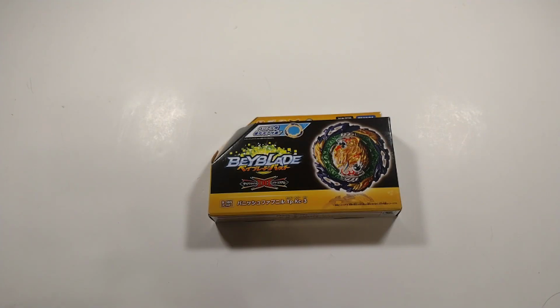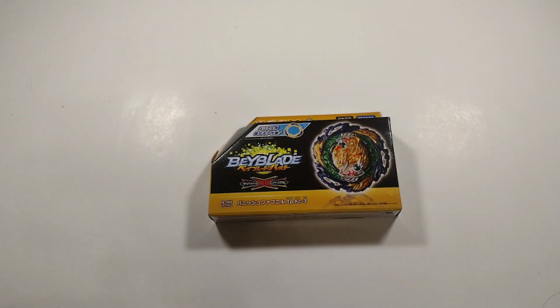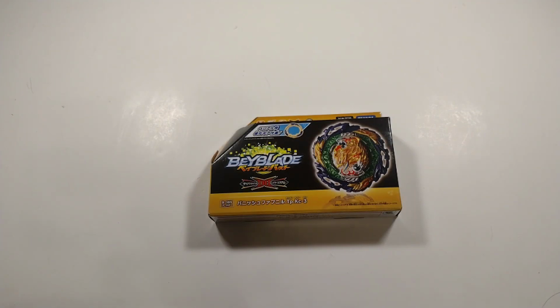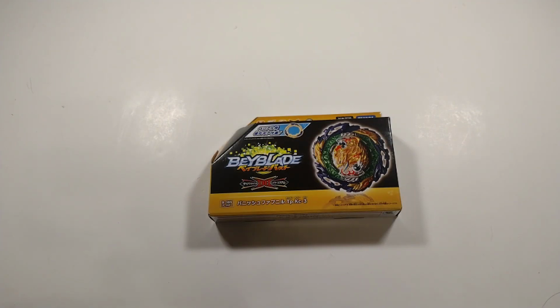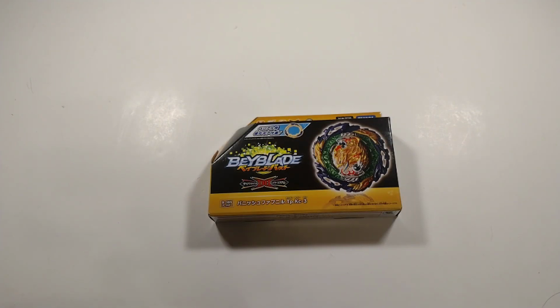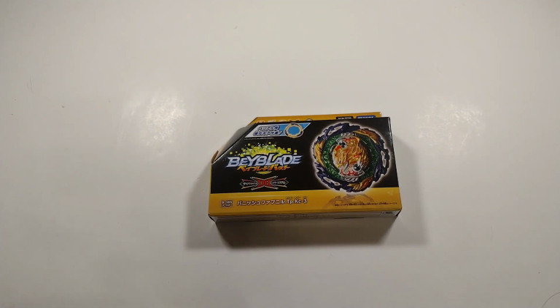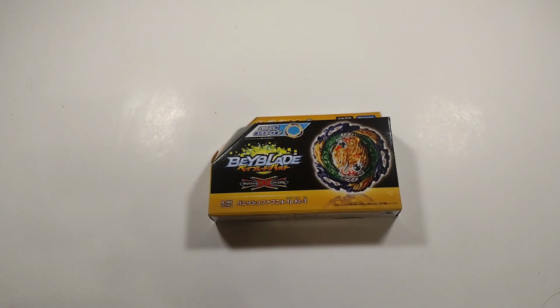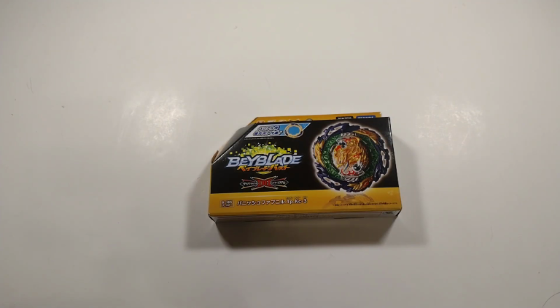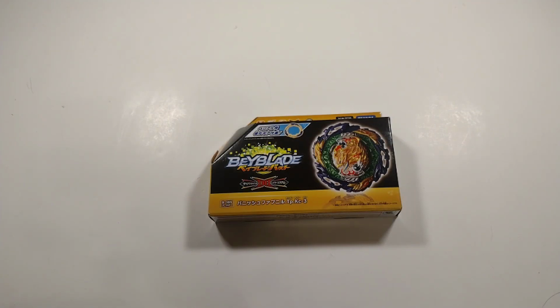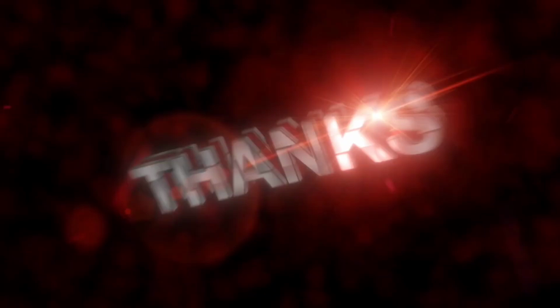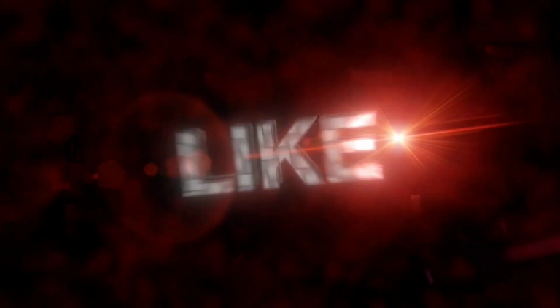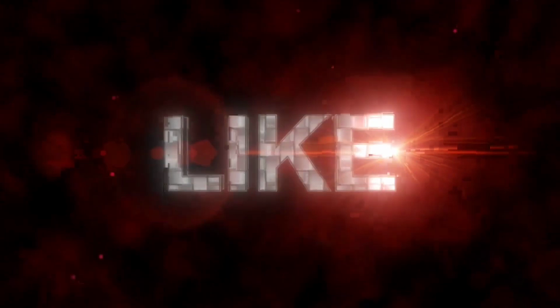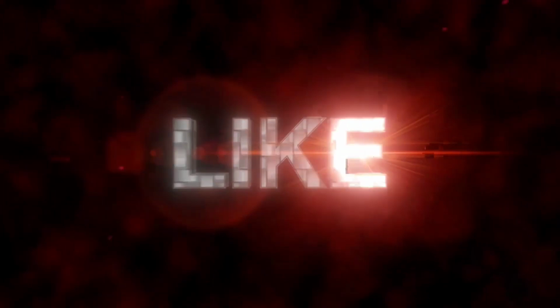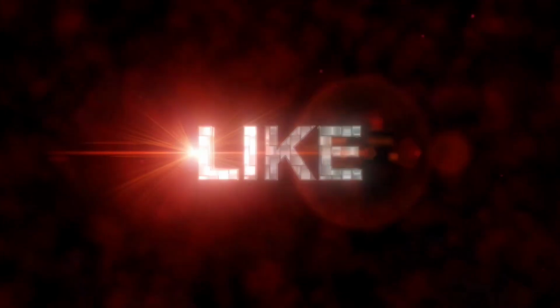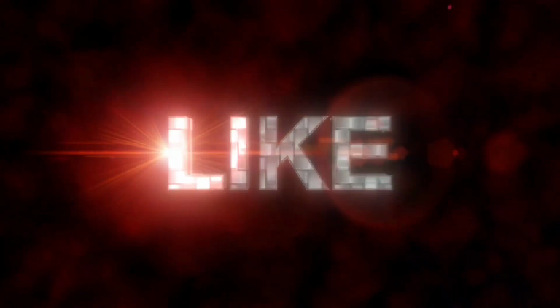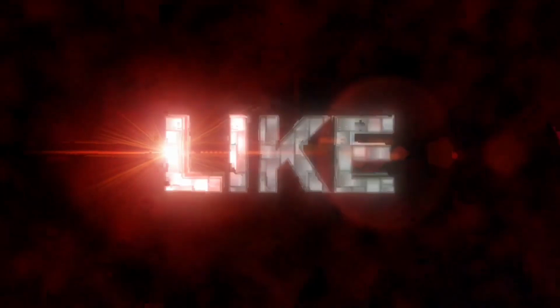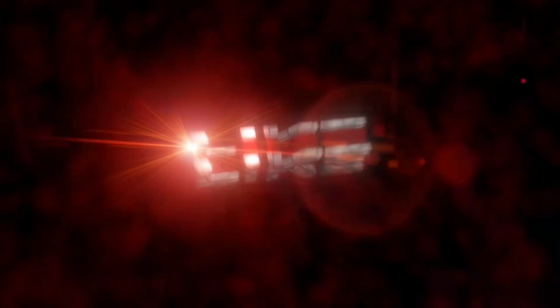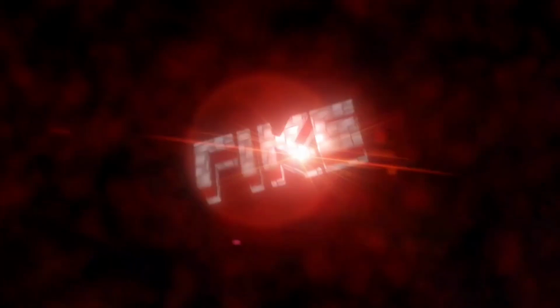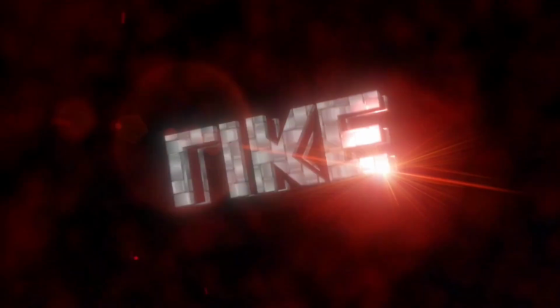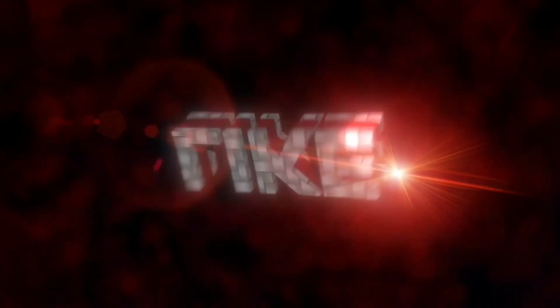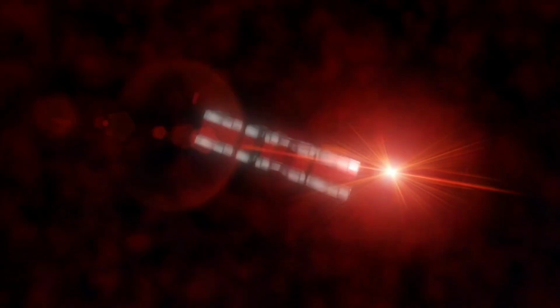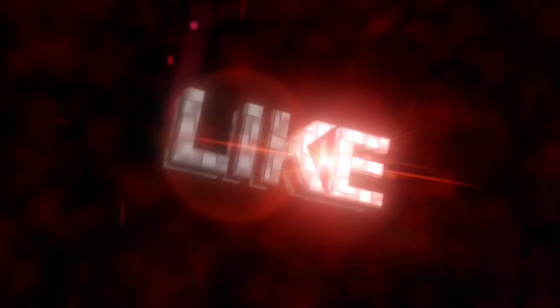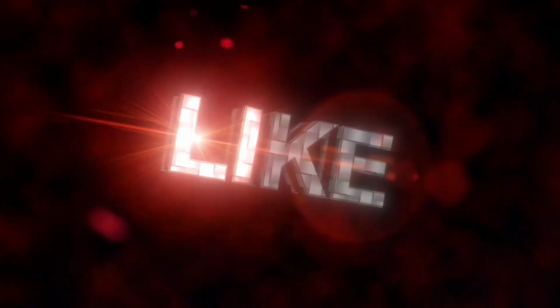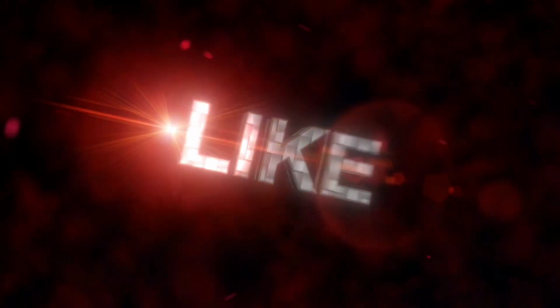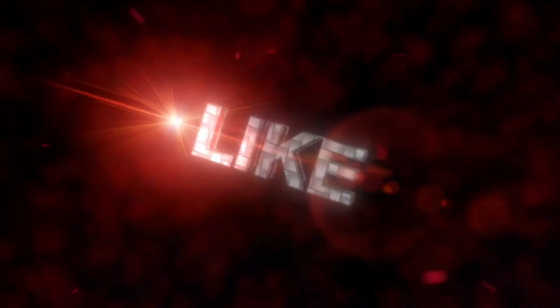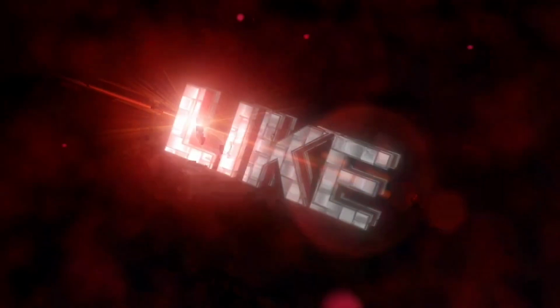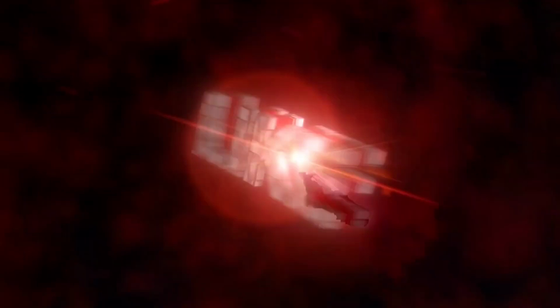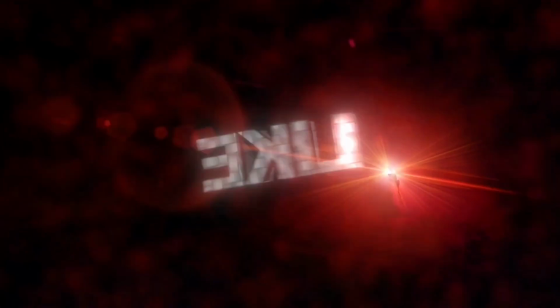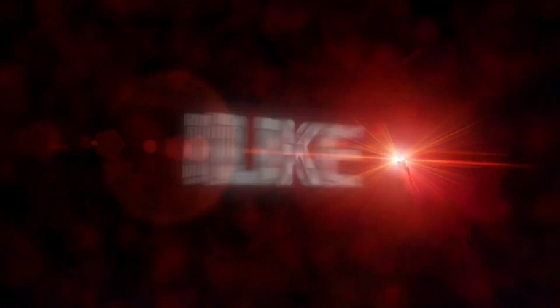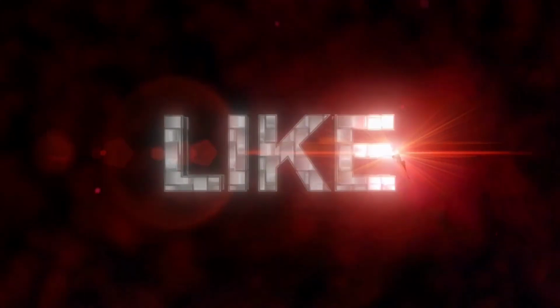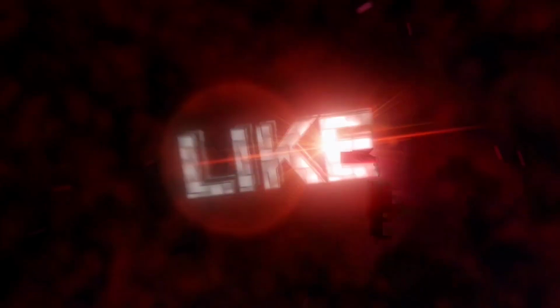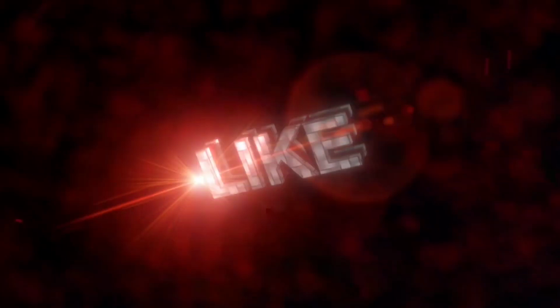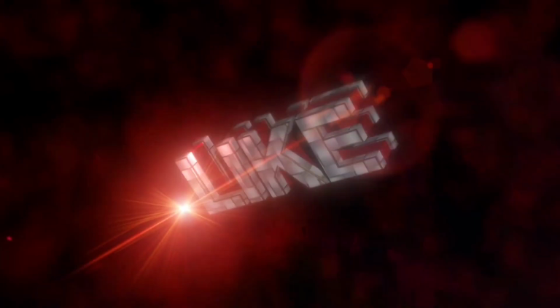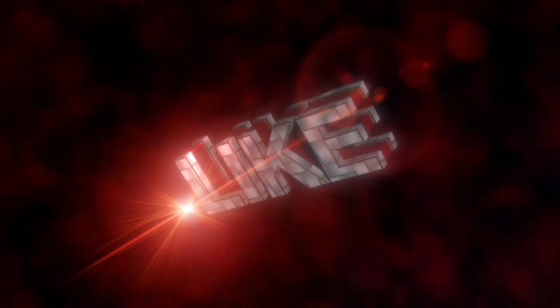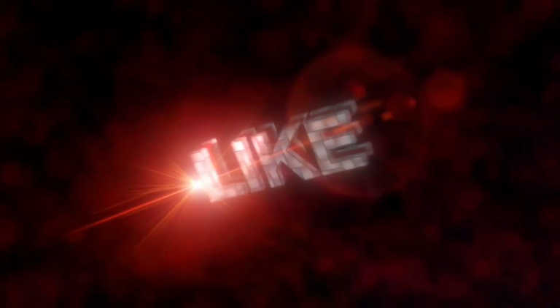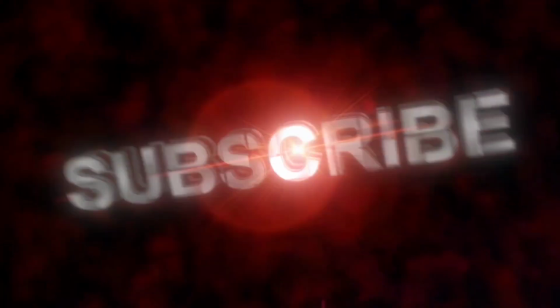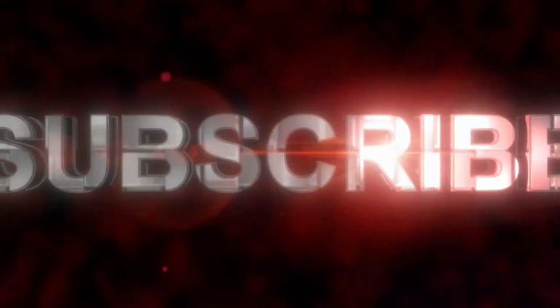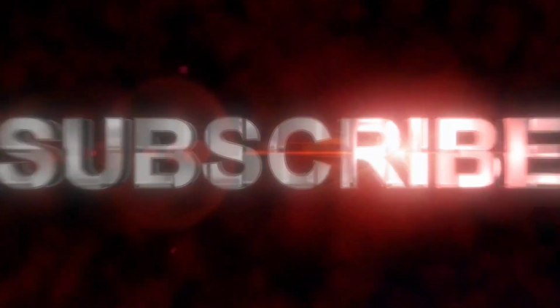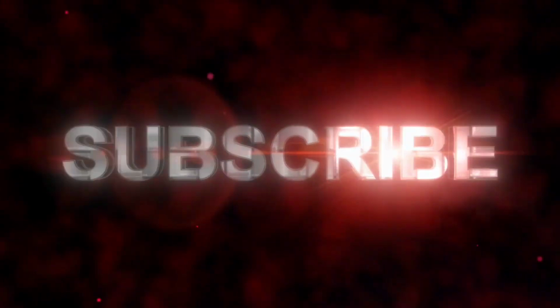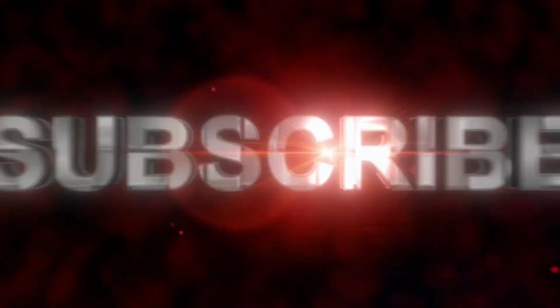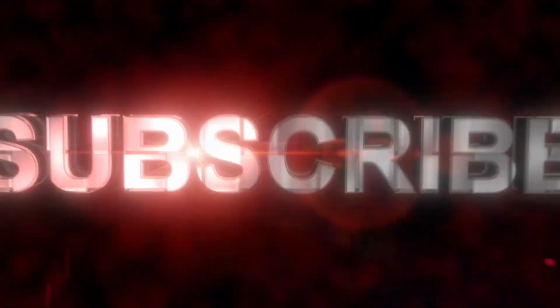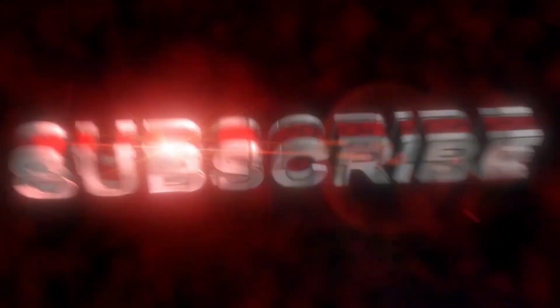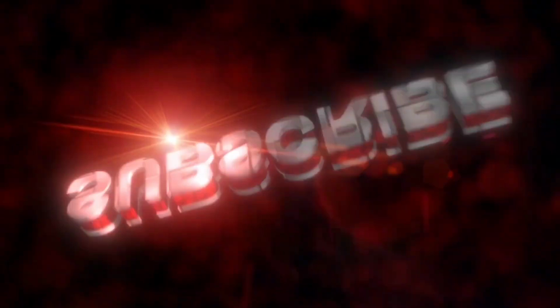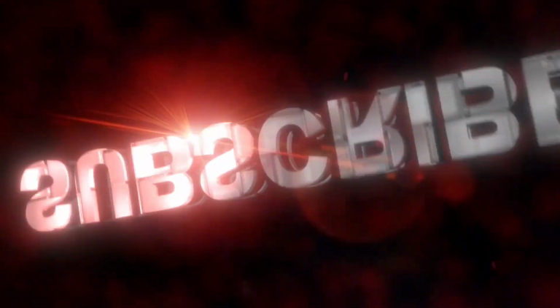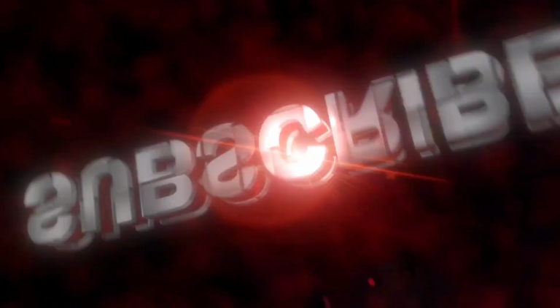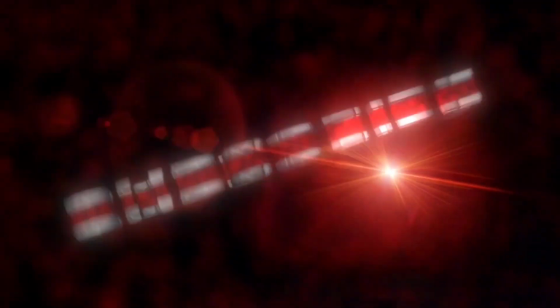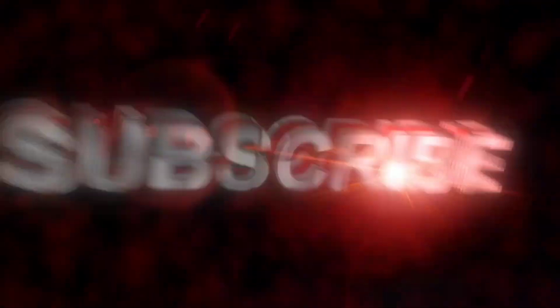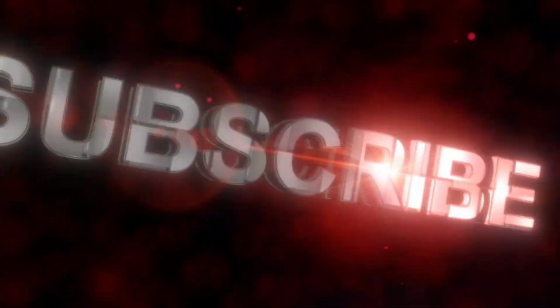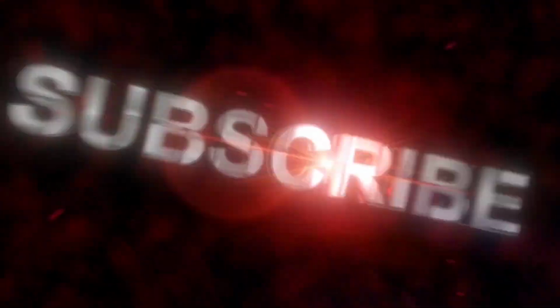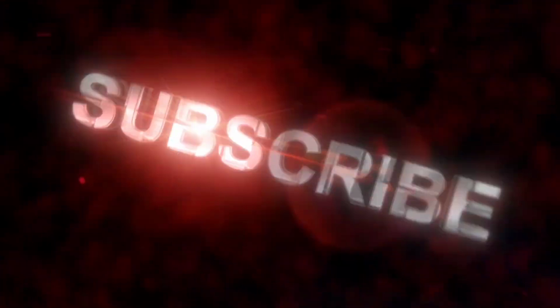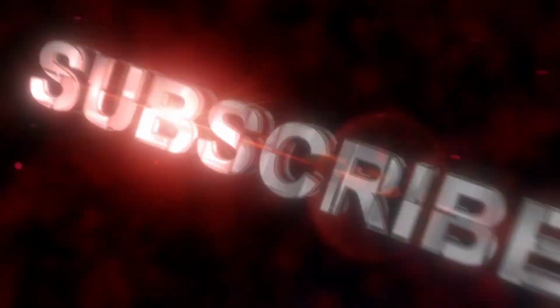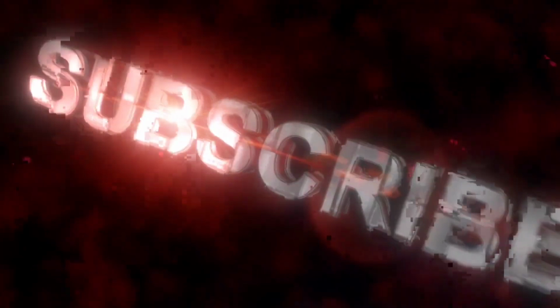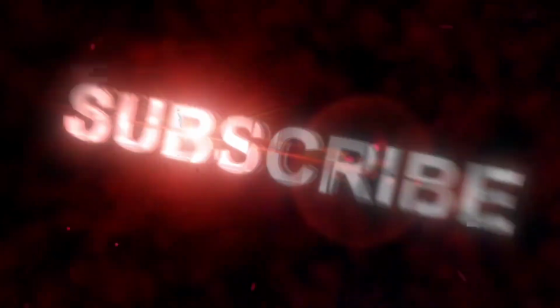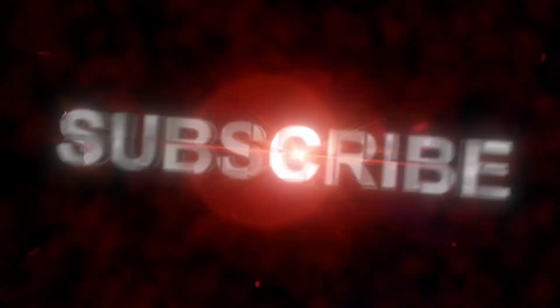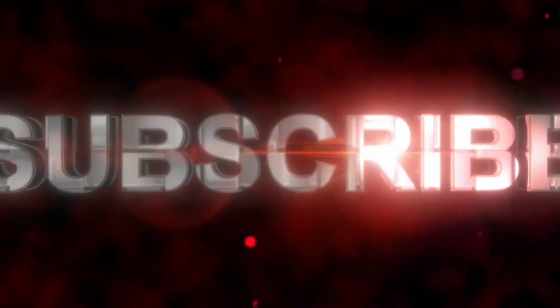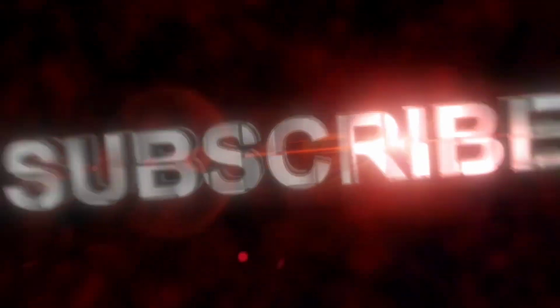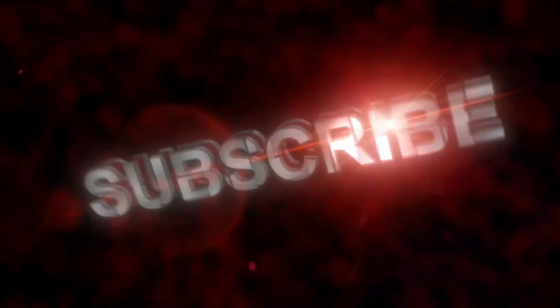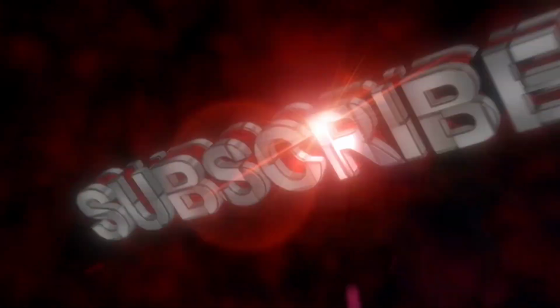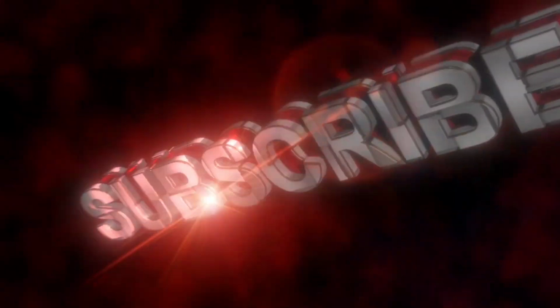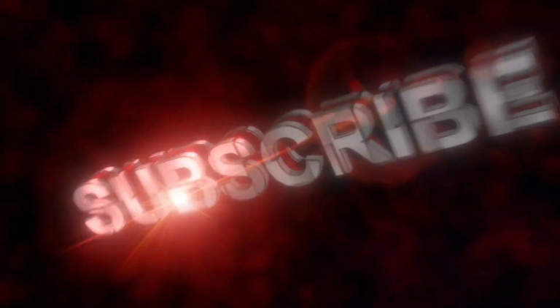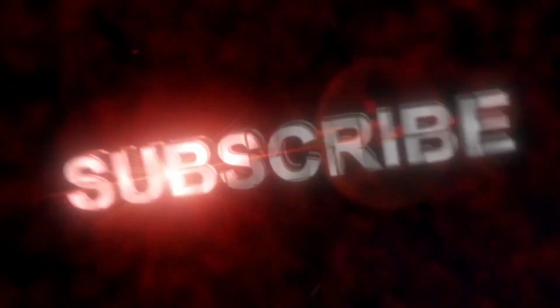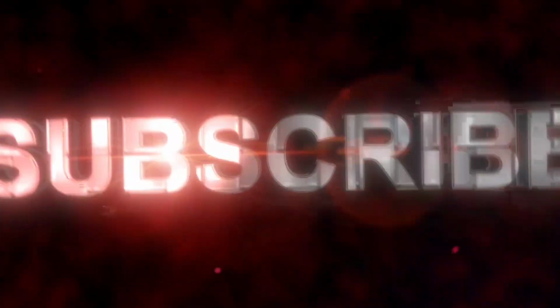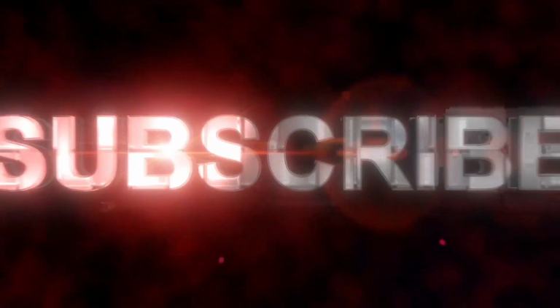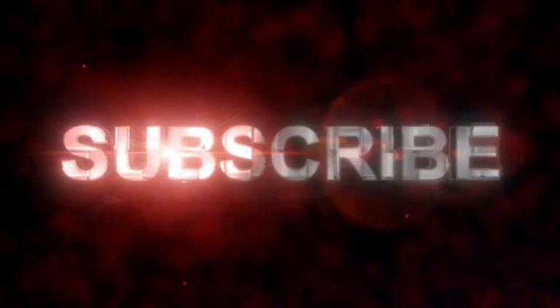Now before we get going with this video, do be sure that you ring out that like button and you burst that subscribe button.